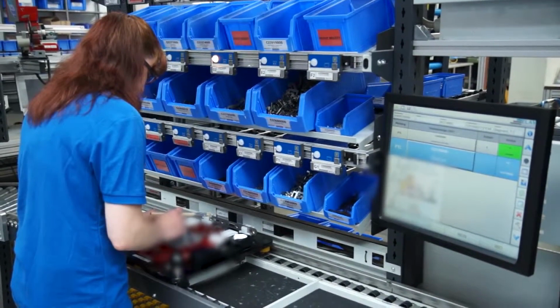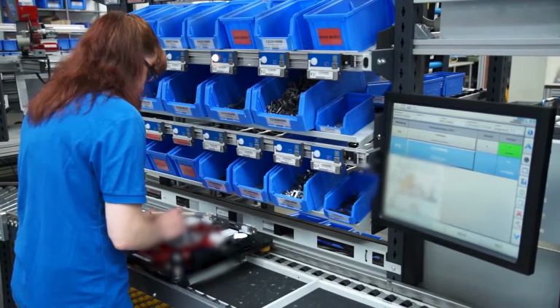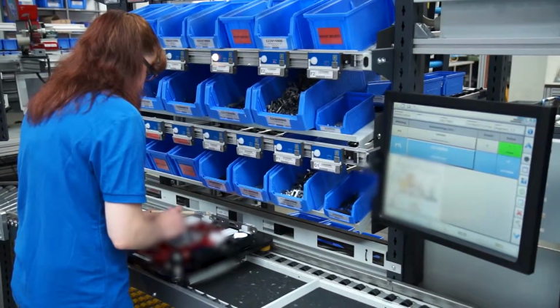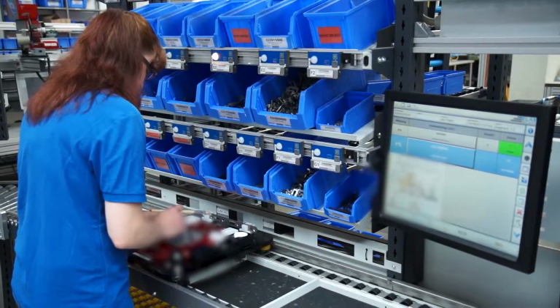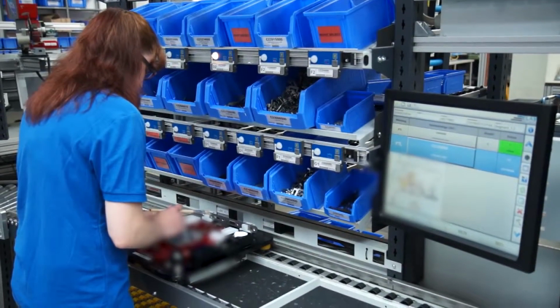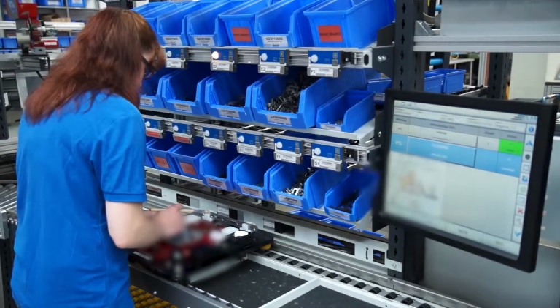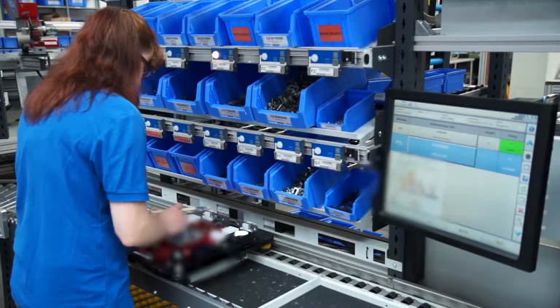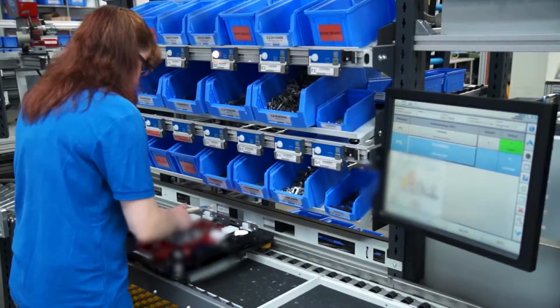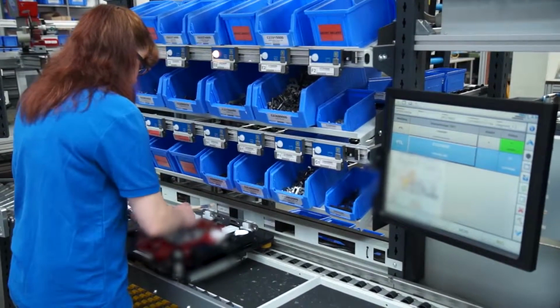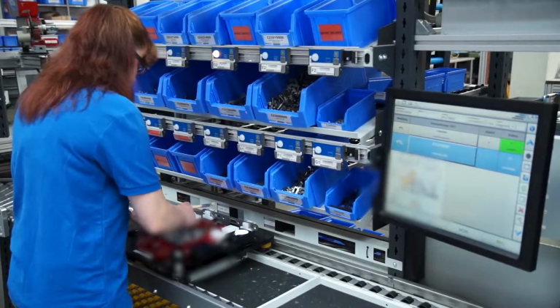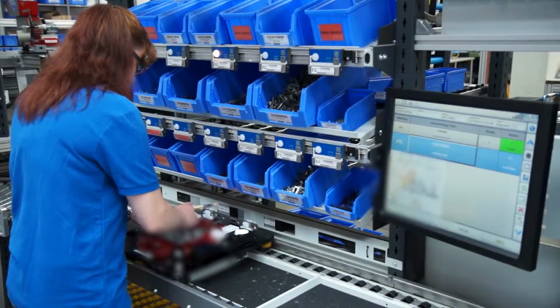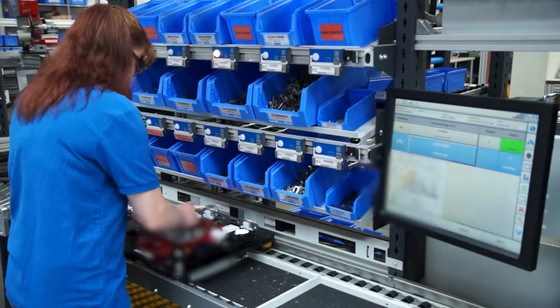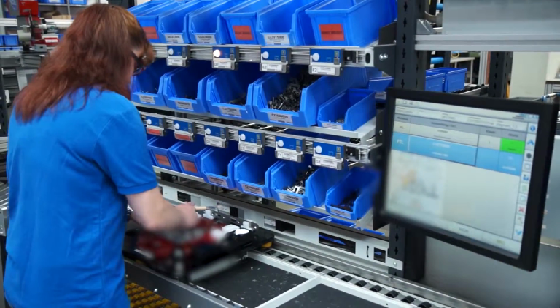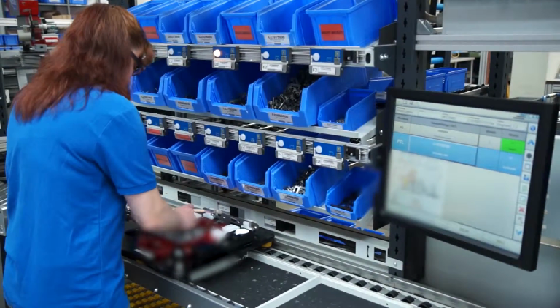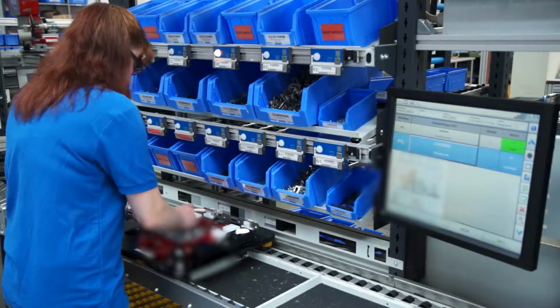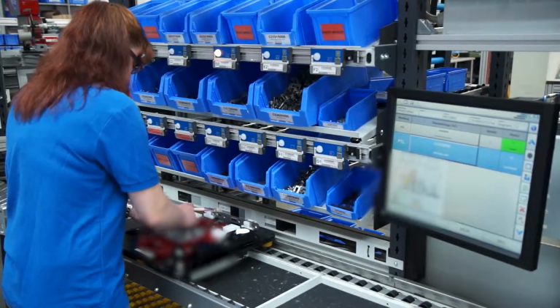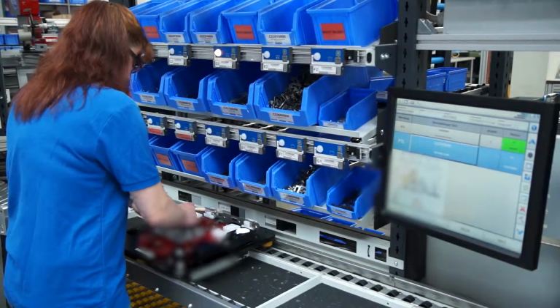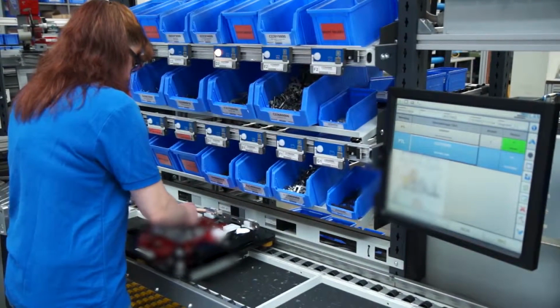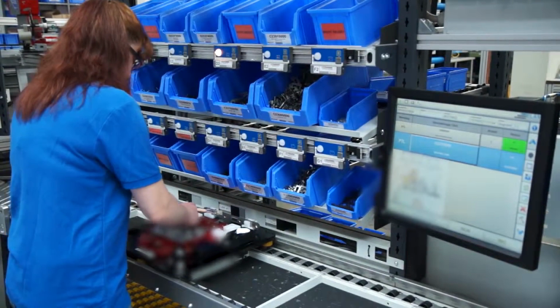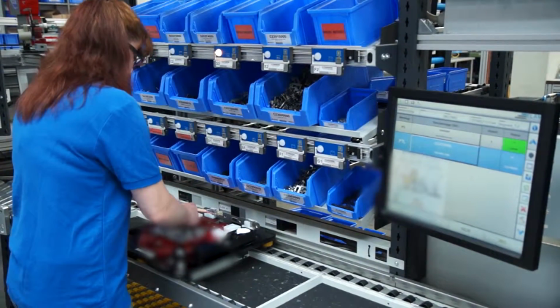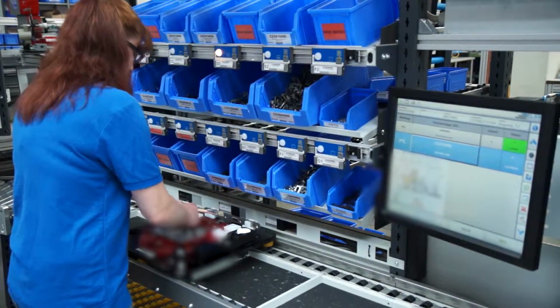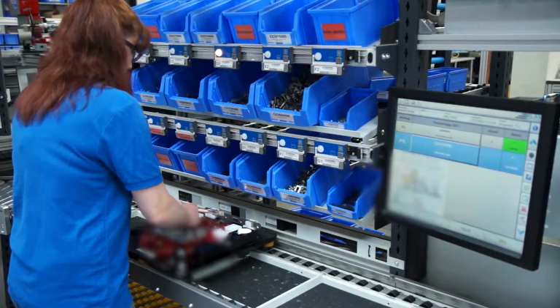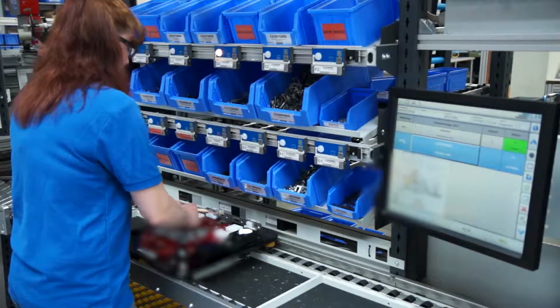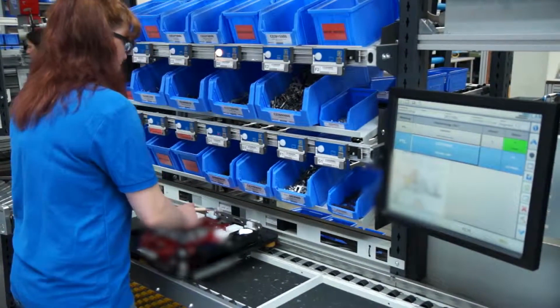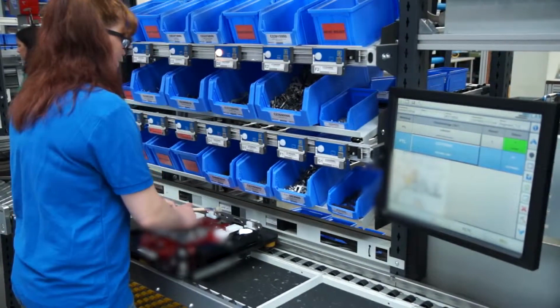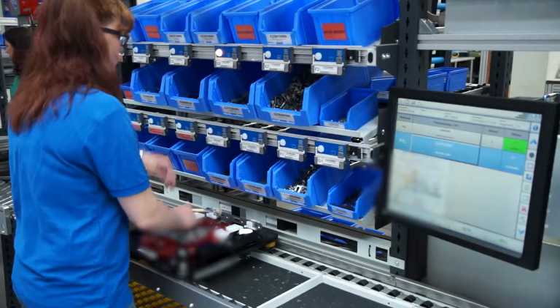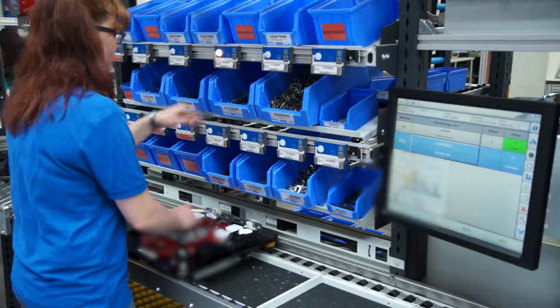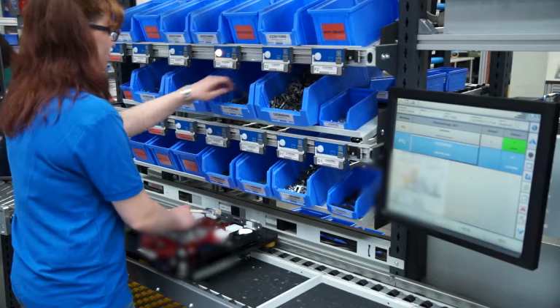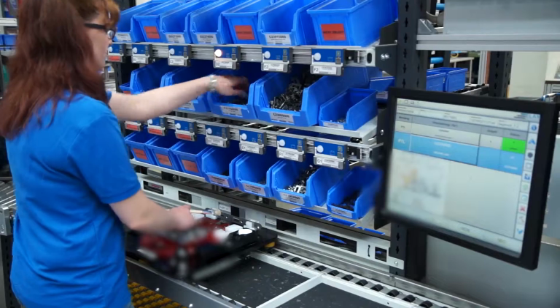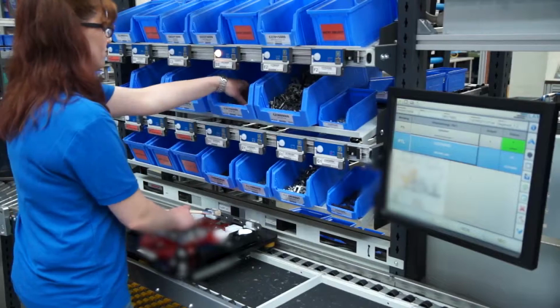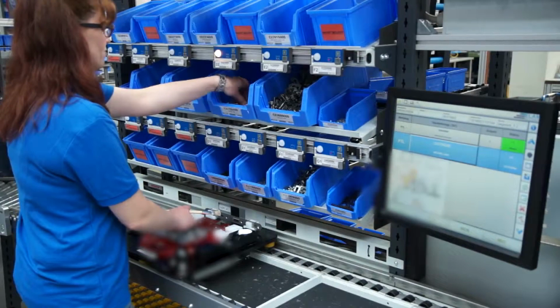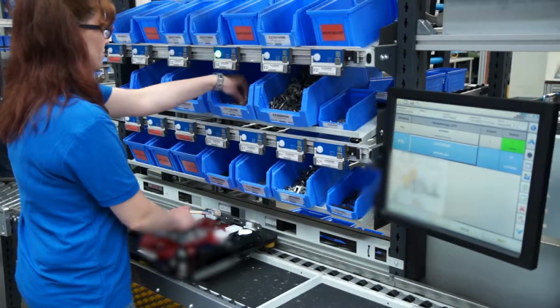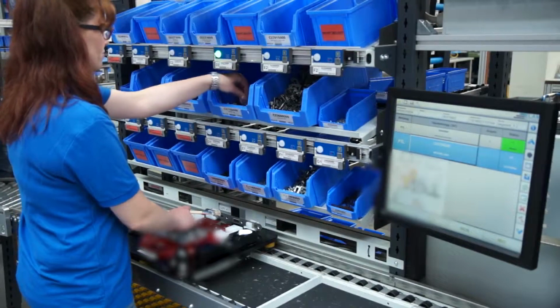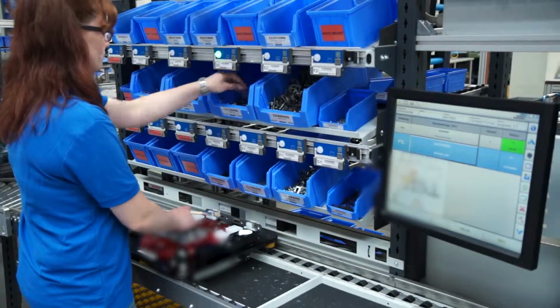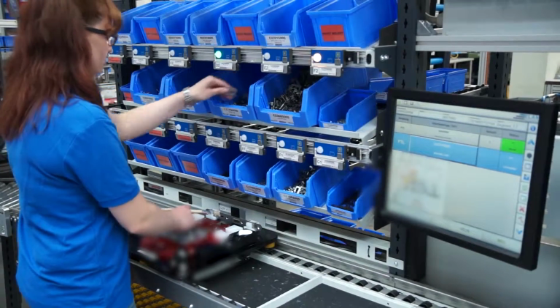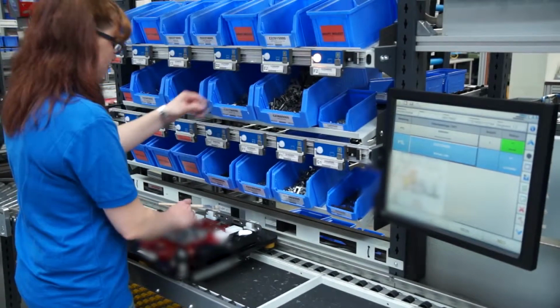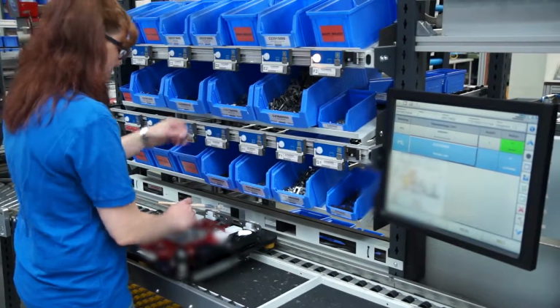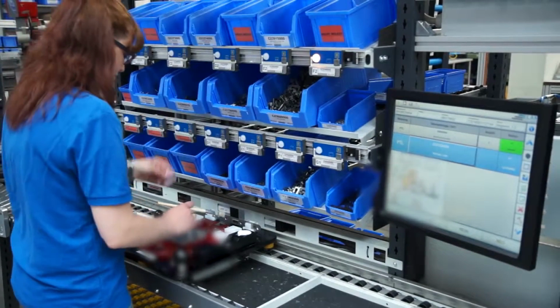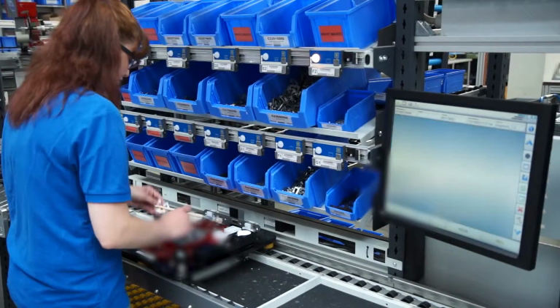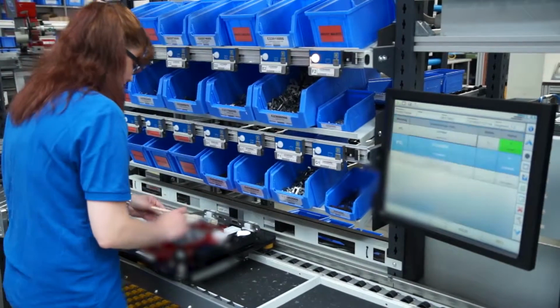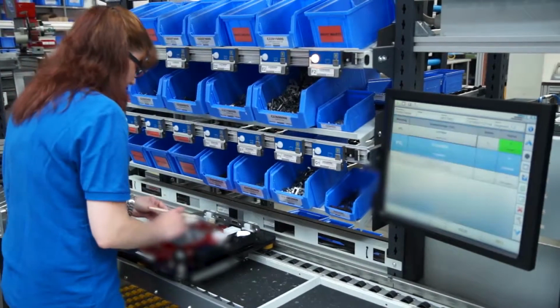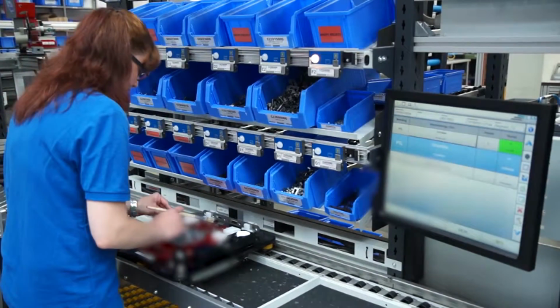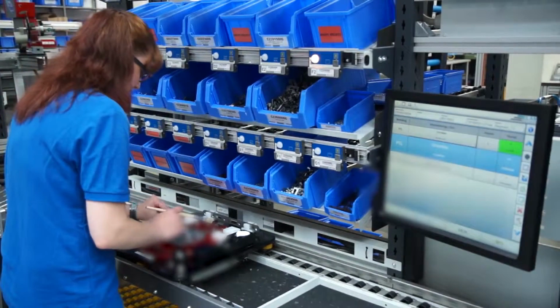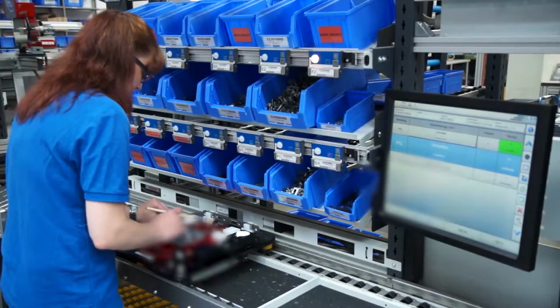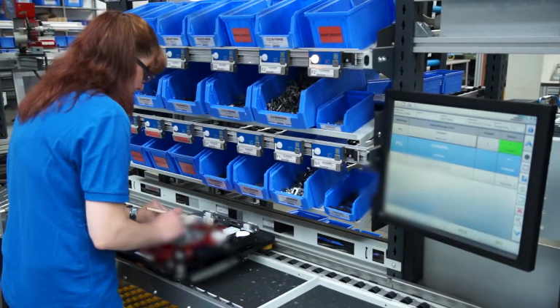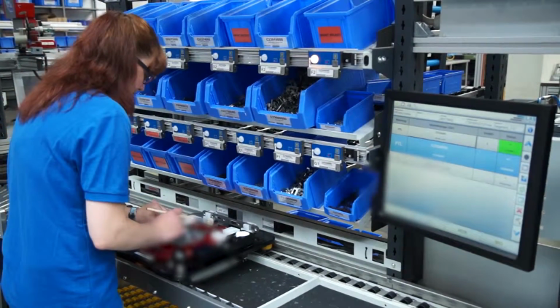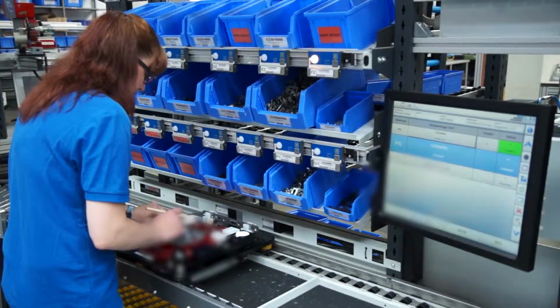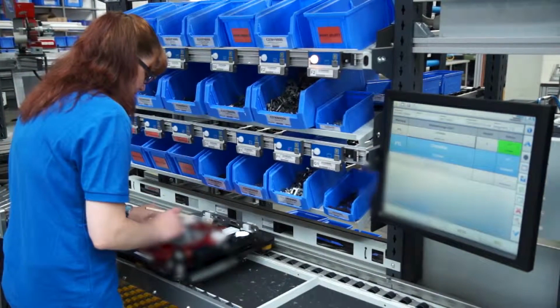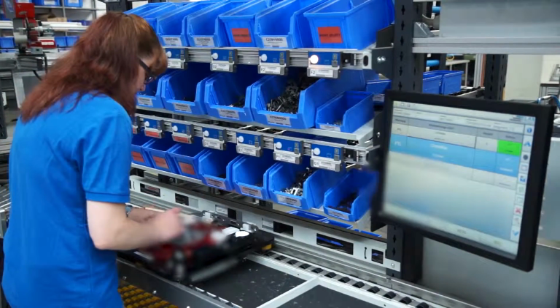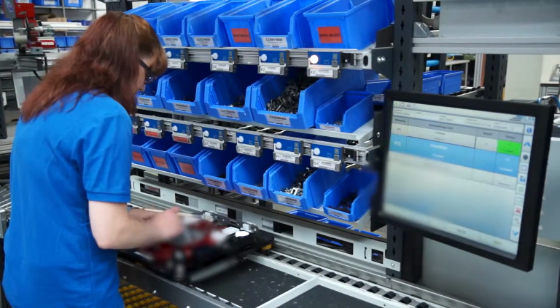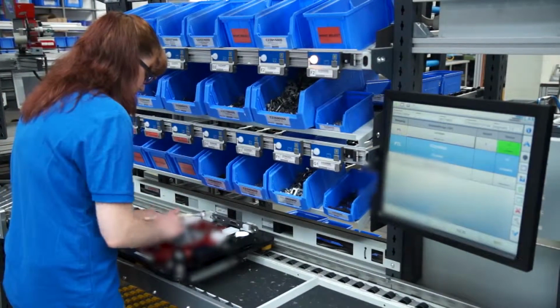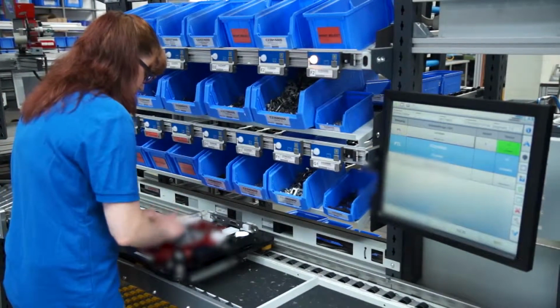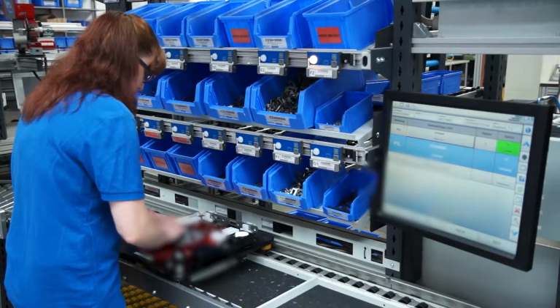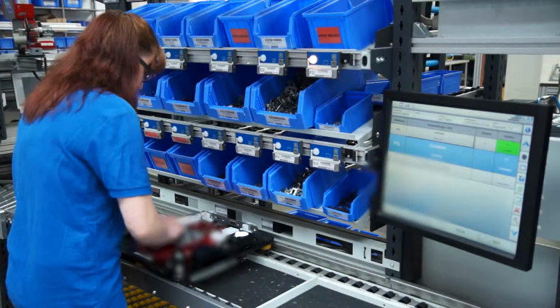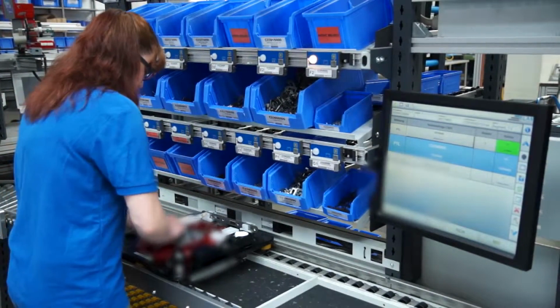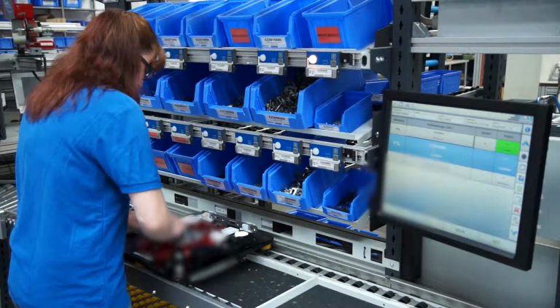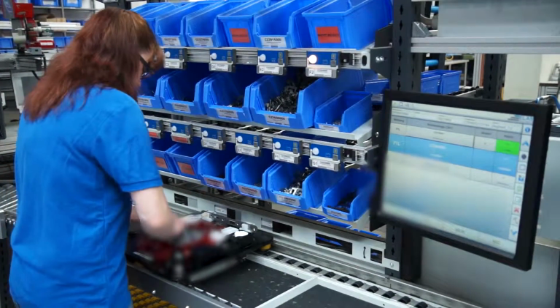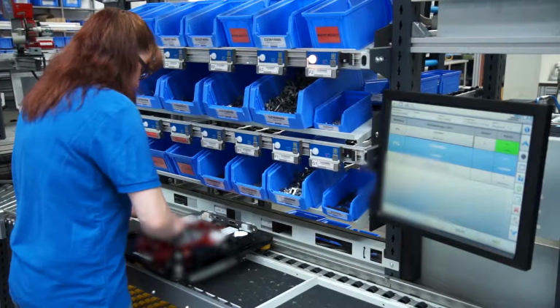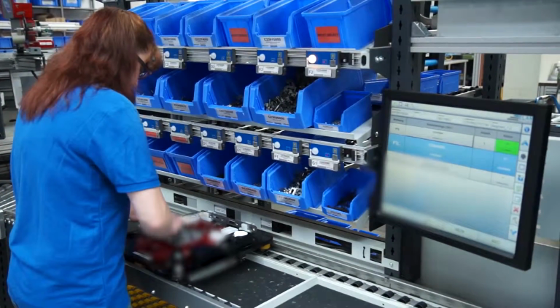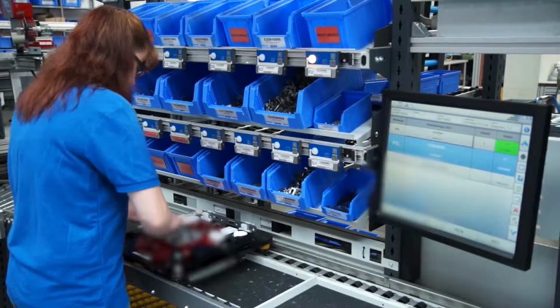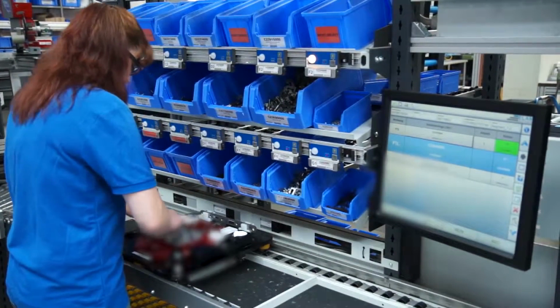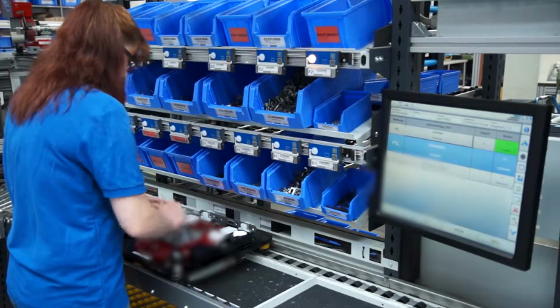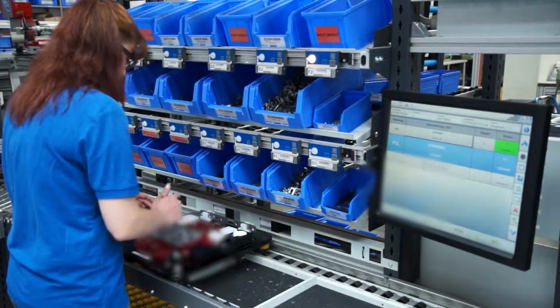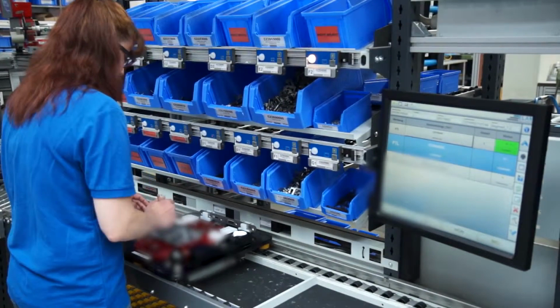To make sure the proper components are always used, Pictolite modules with motion detectors display the required parts.